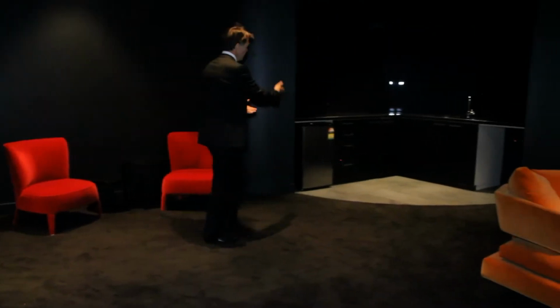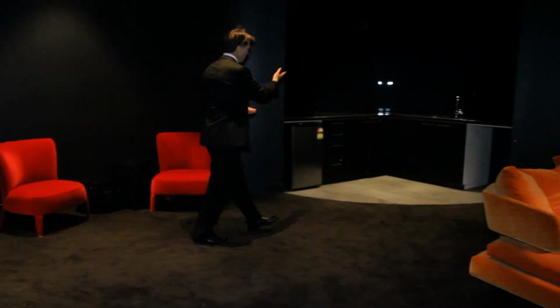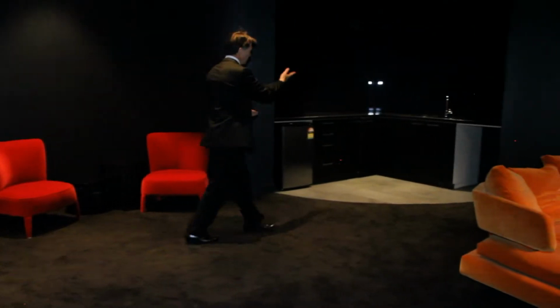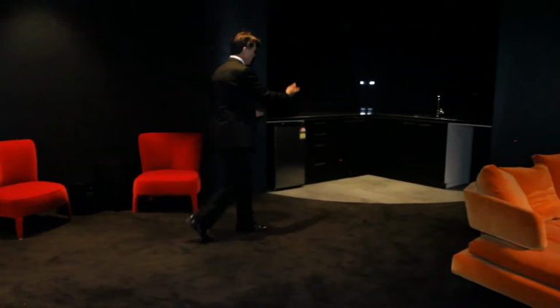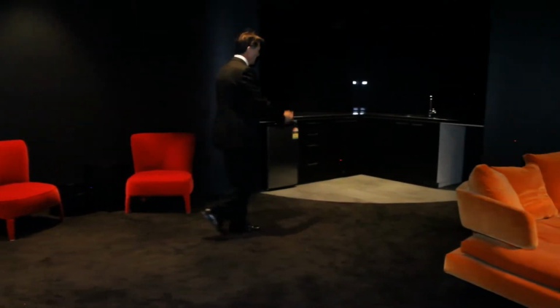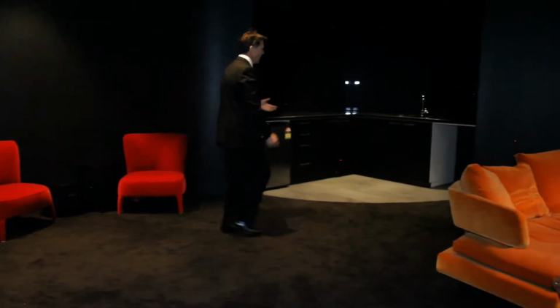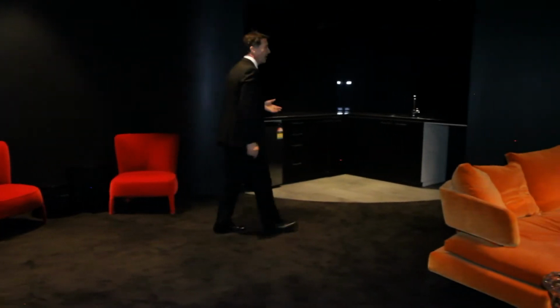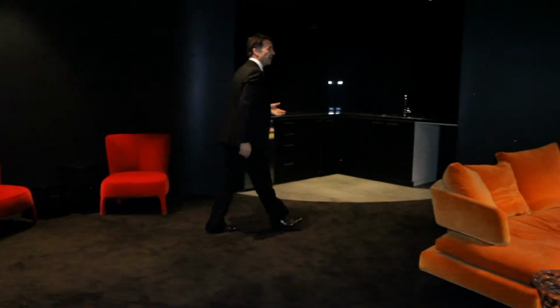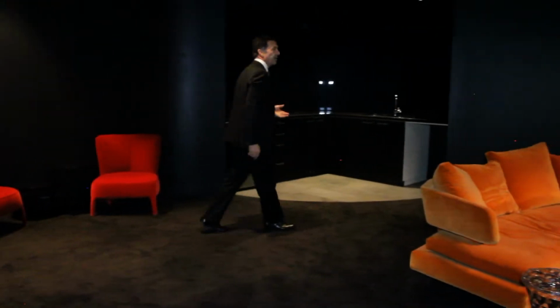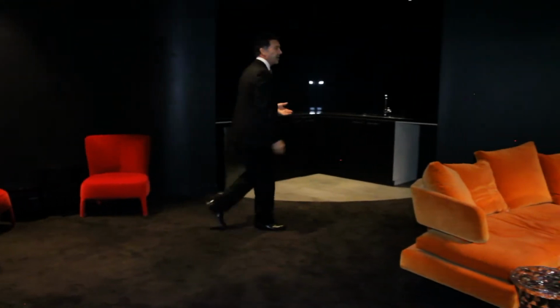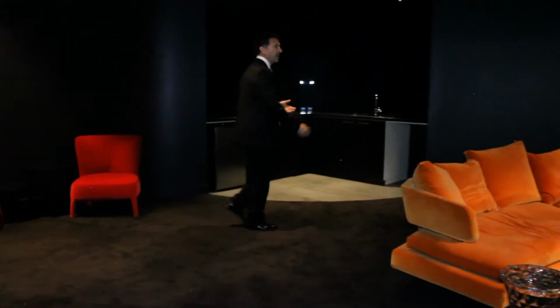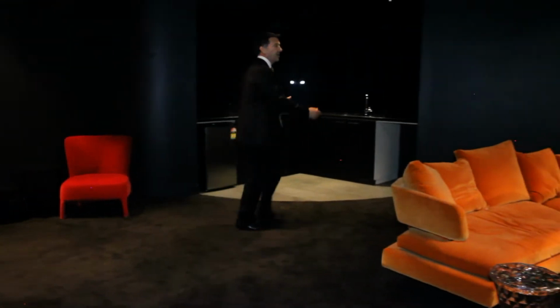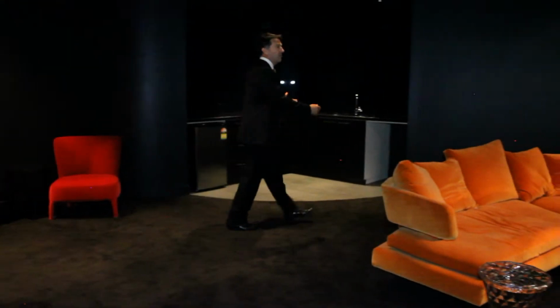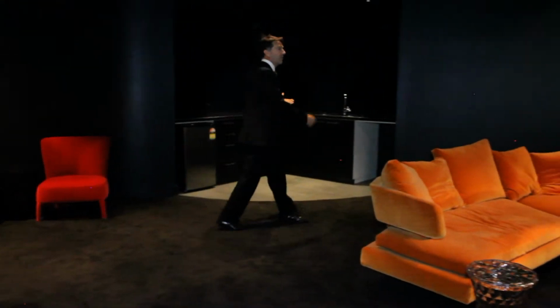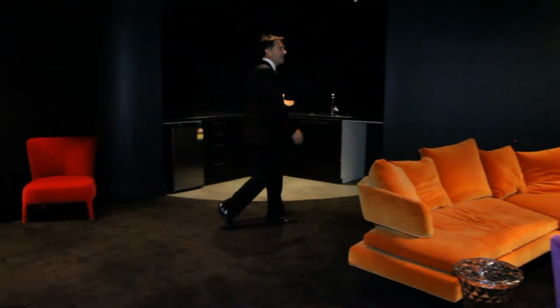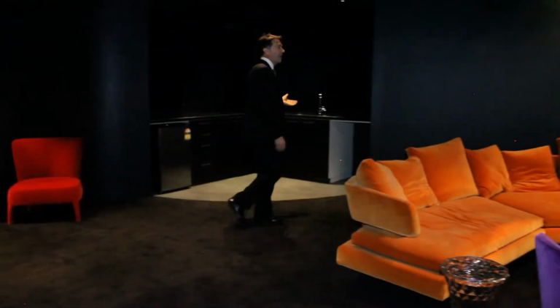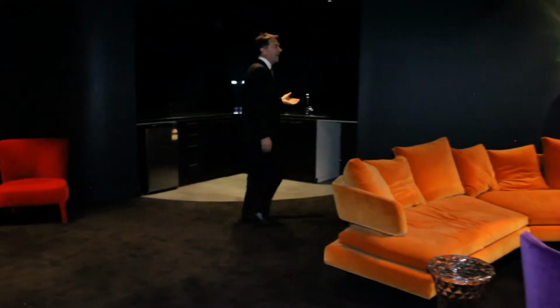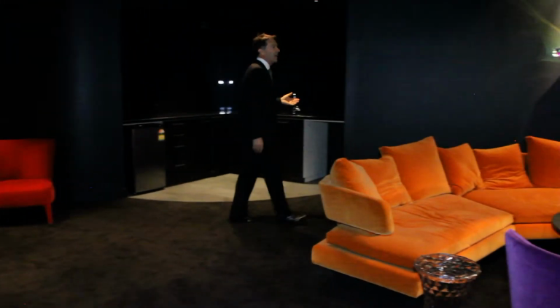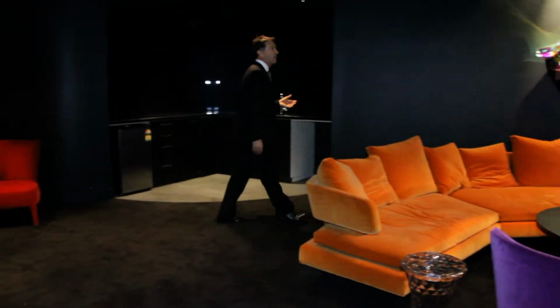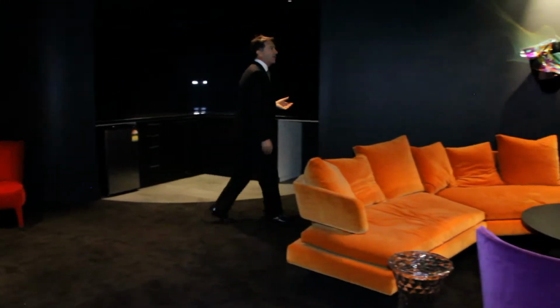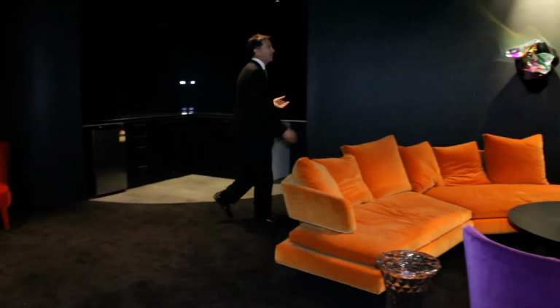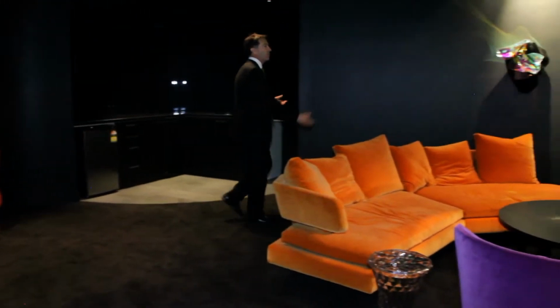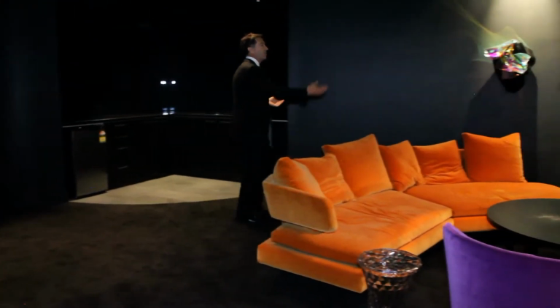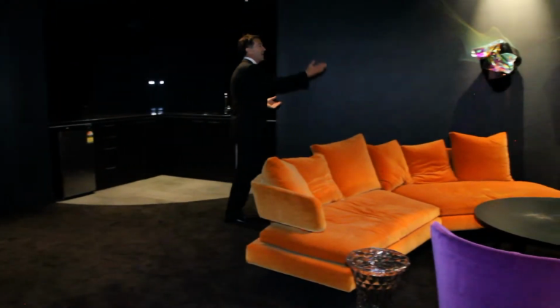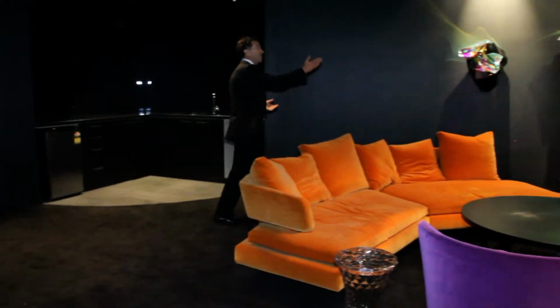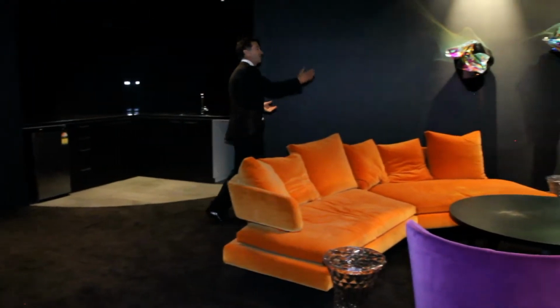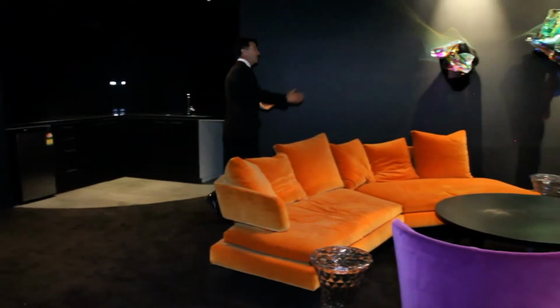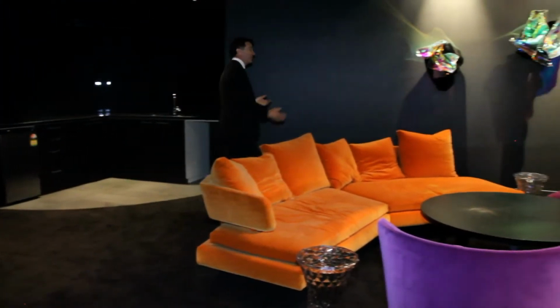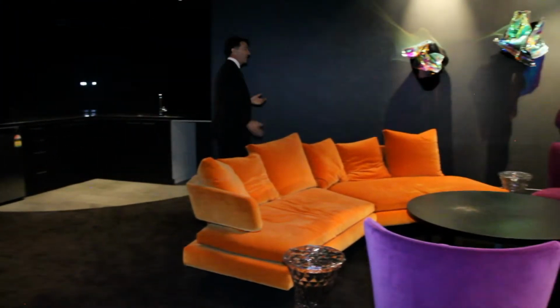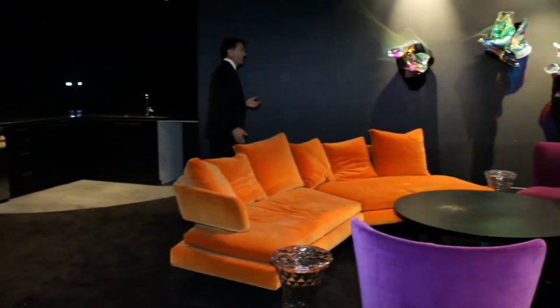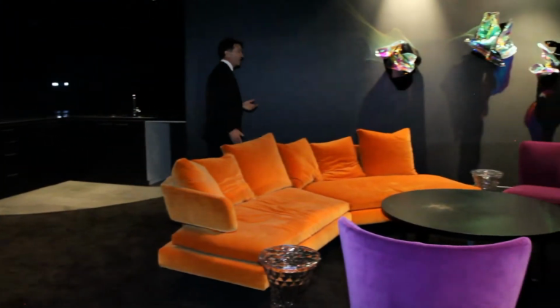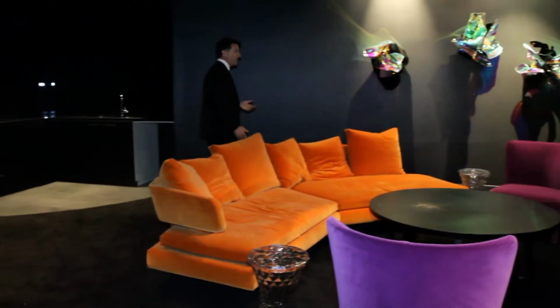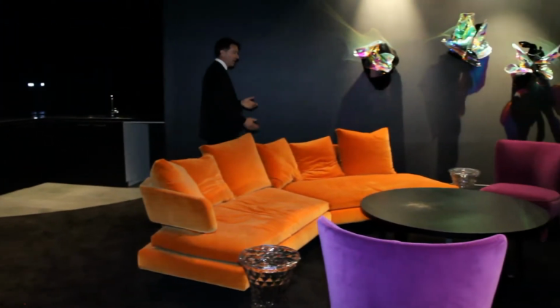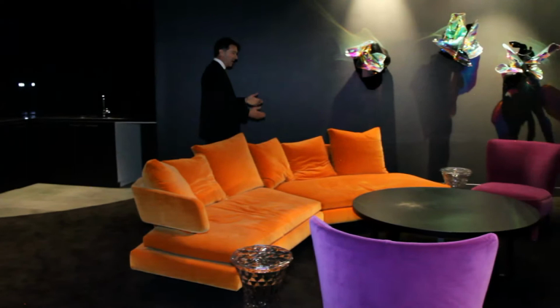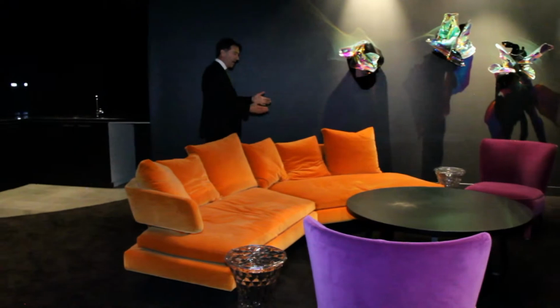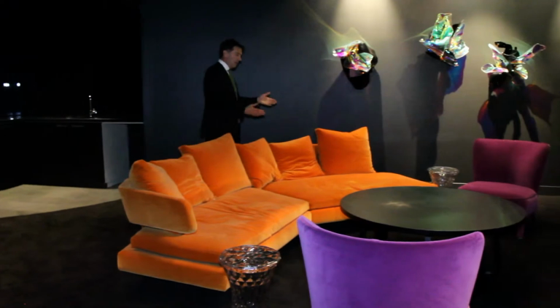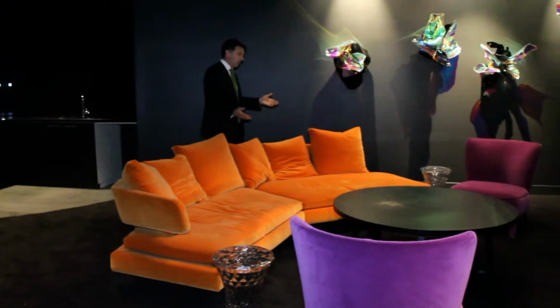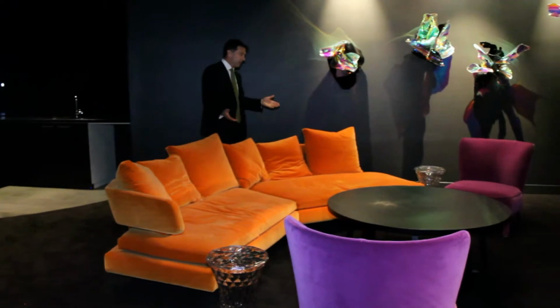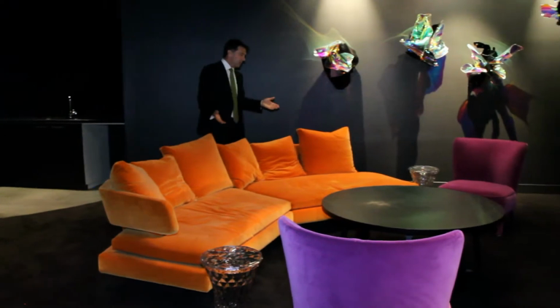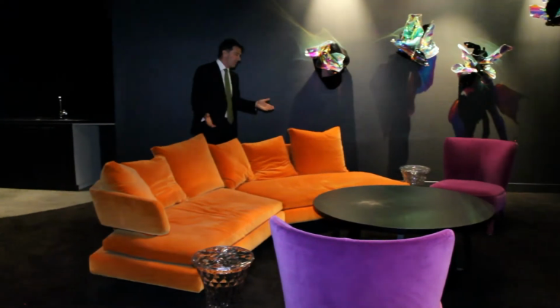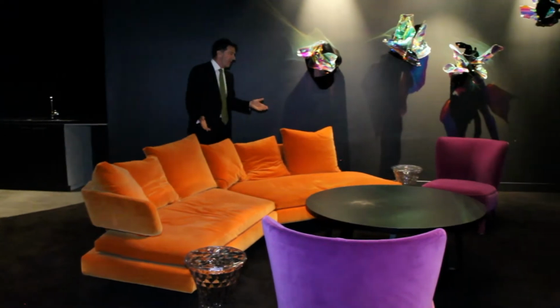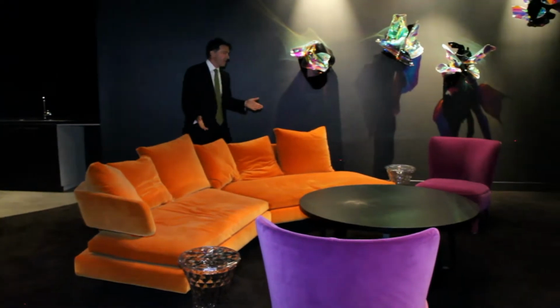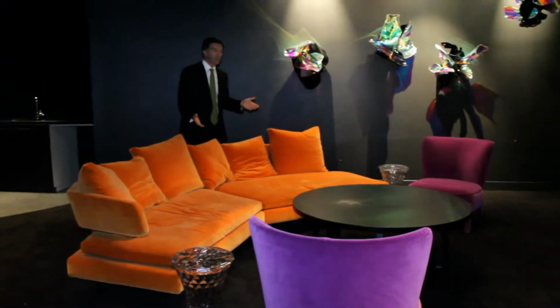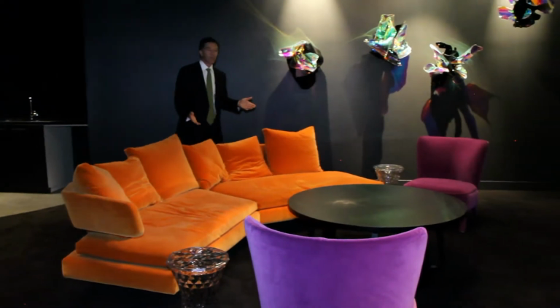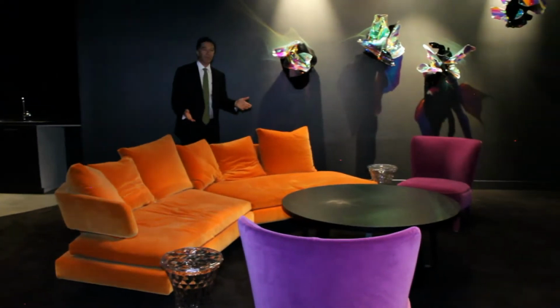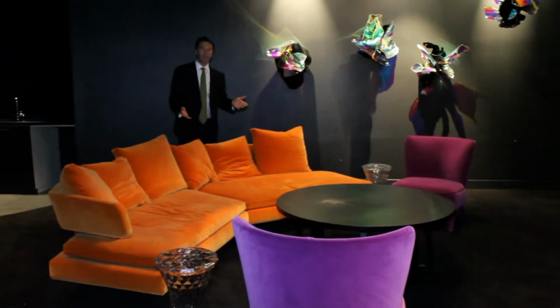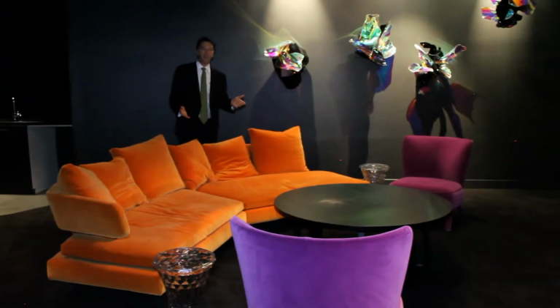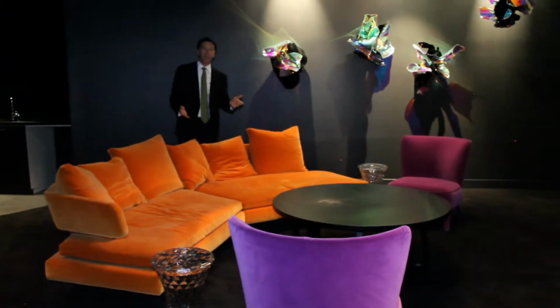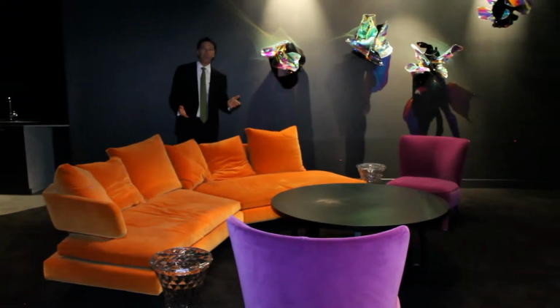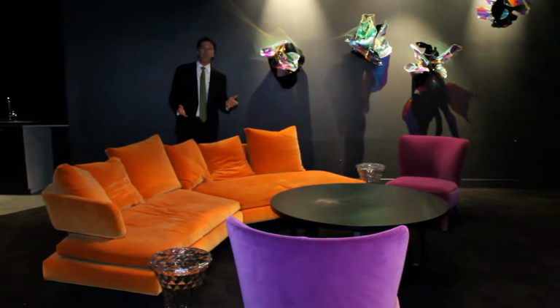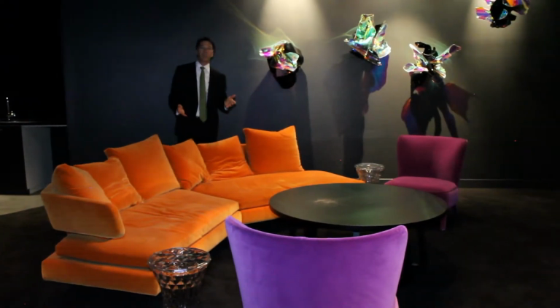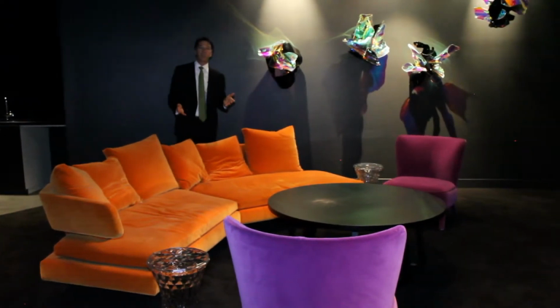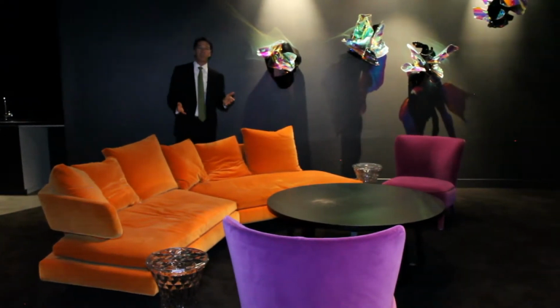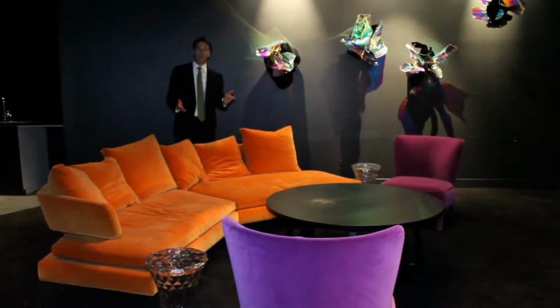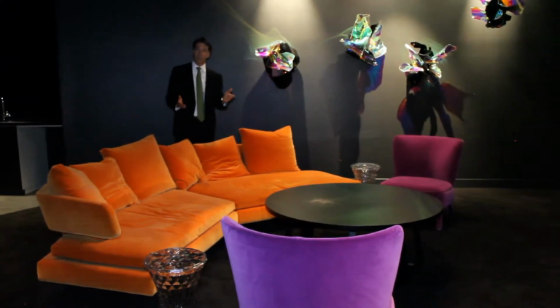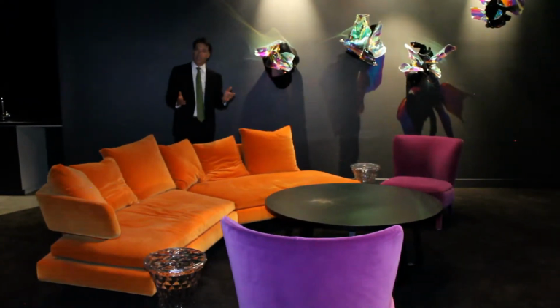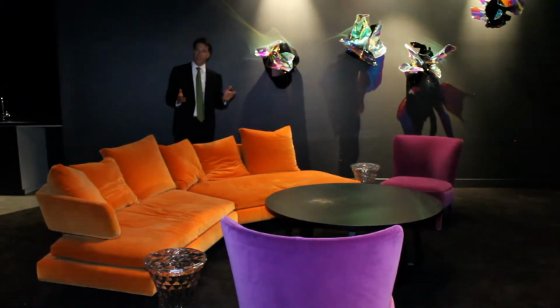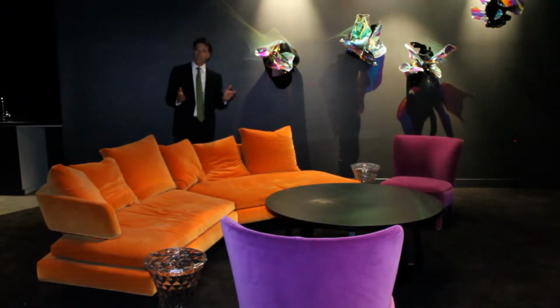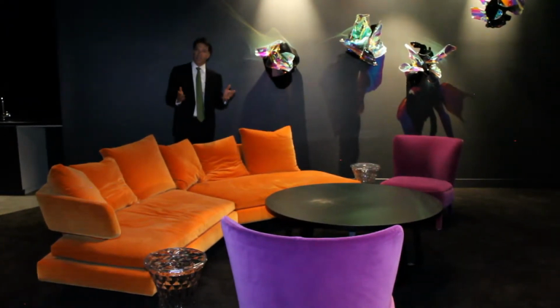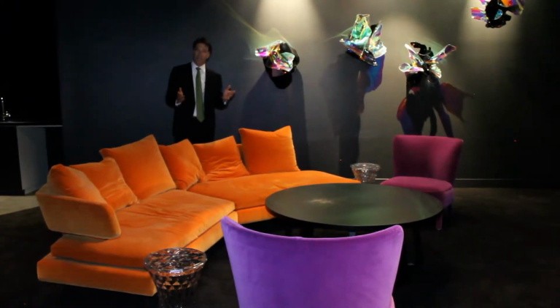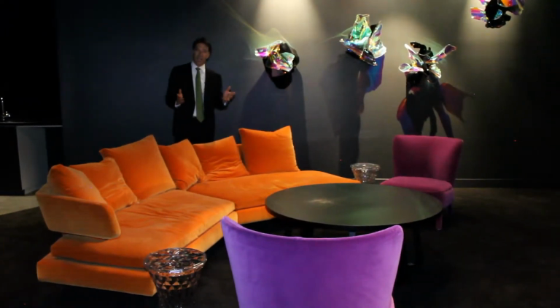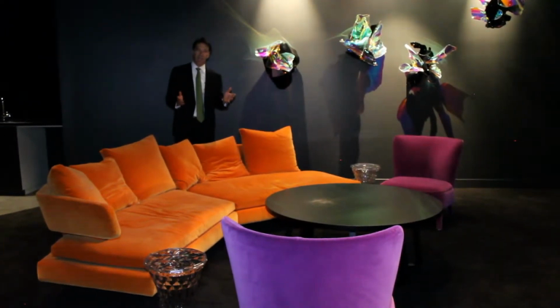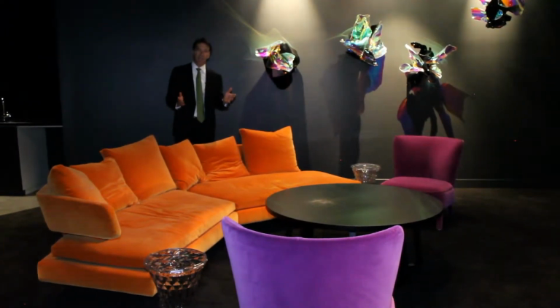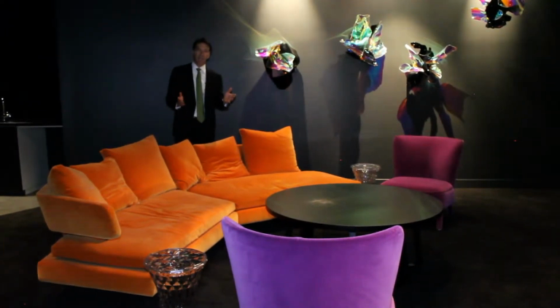There's a bar area here, a wet bar, and a full bathroom facility, and all these magnificent furnishings. It's a standout.